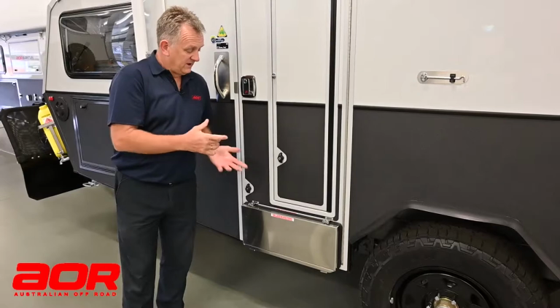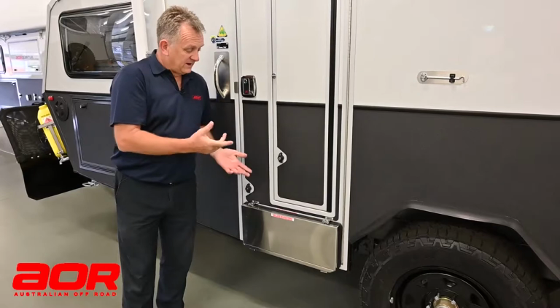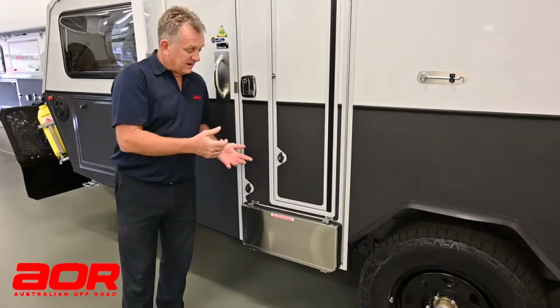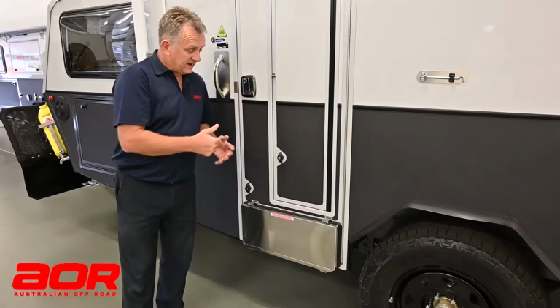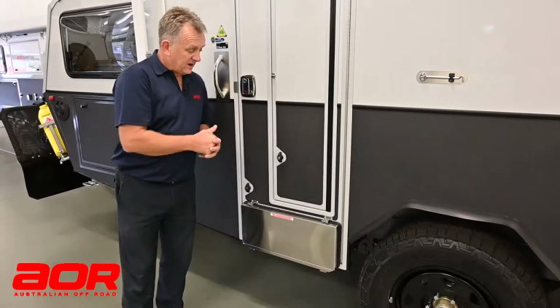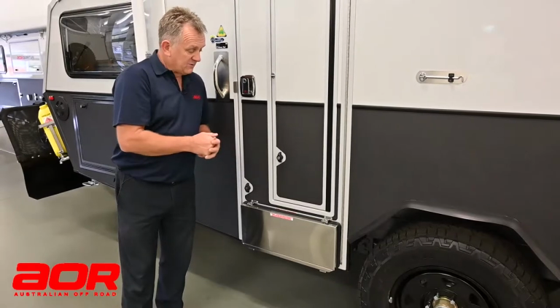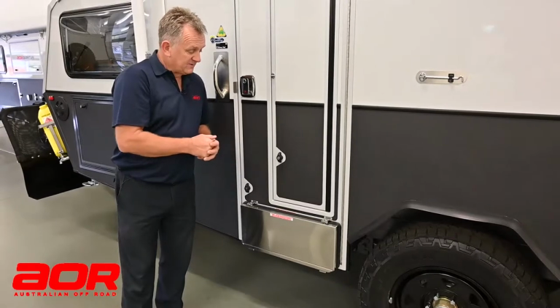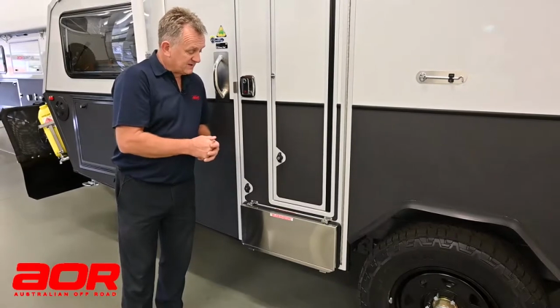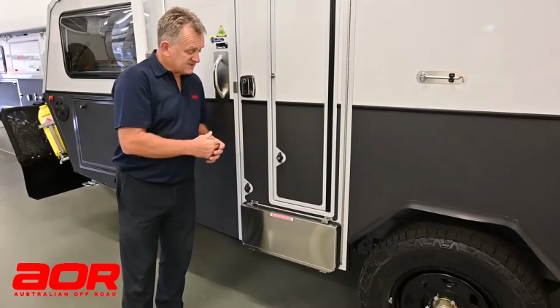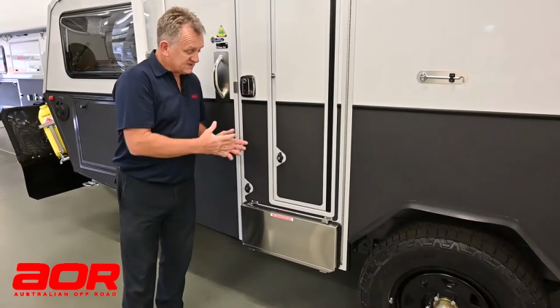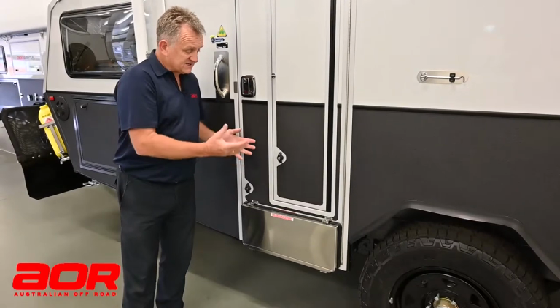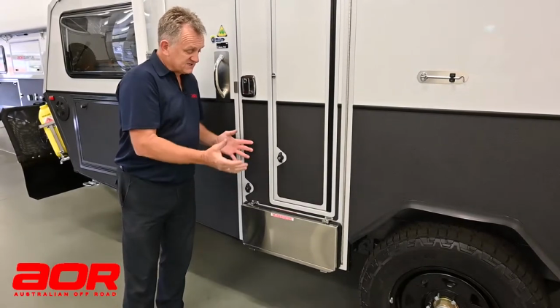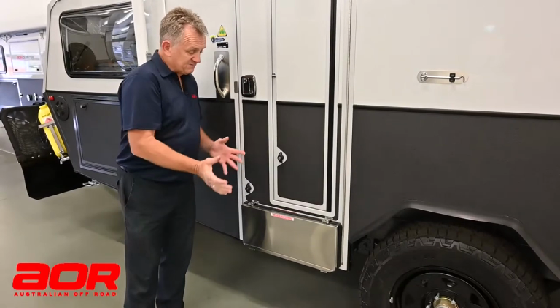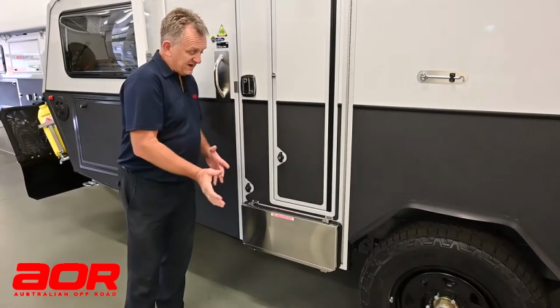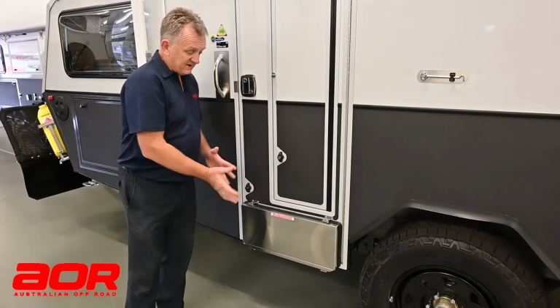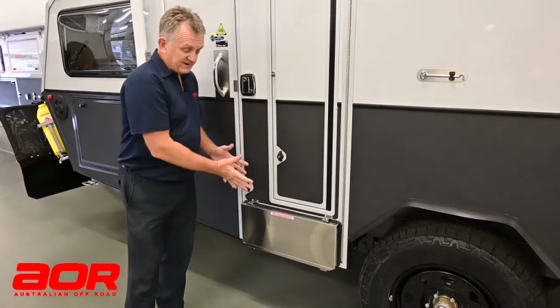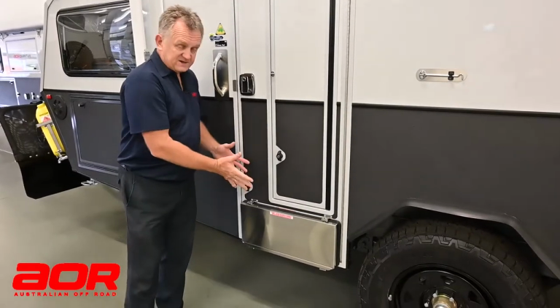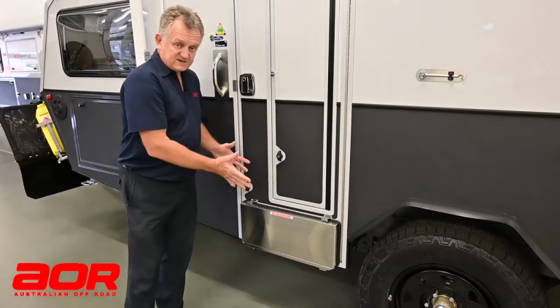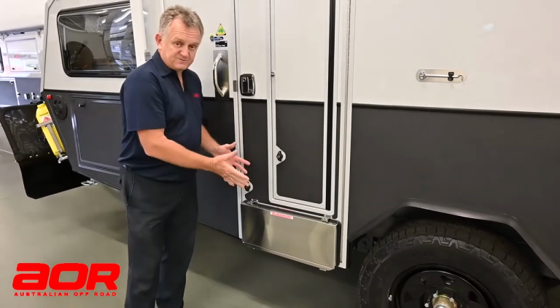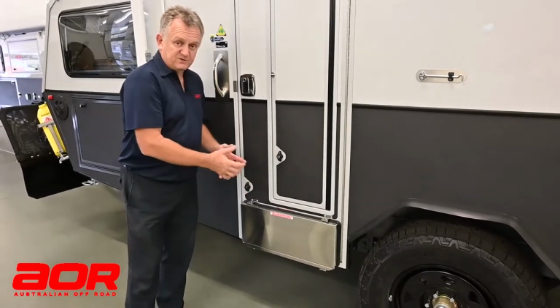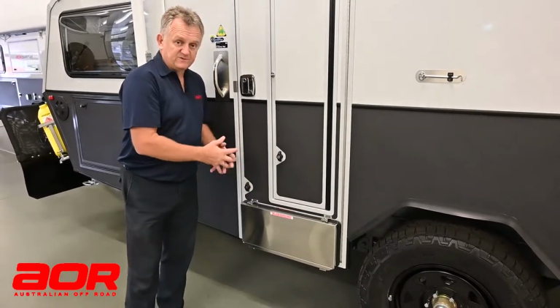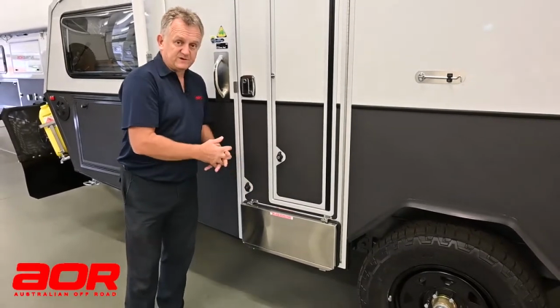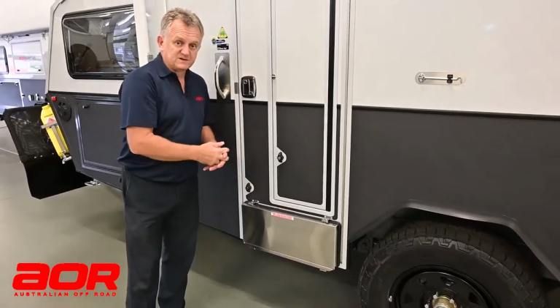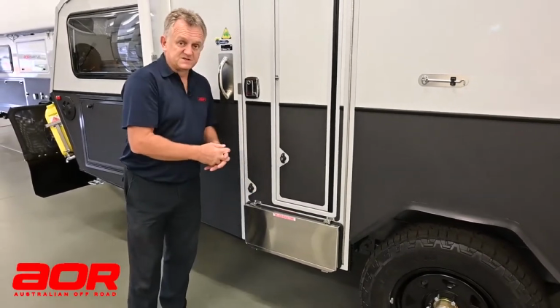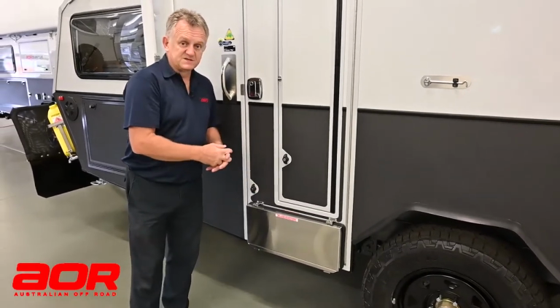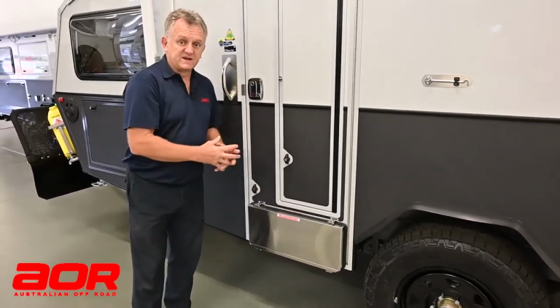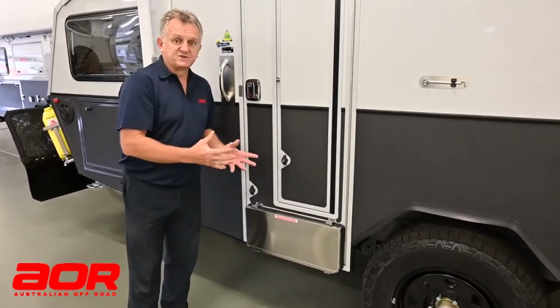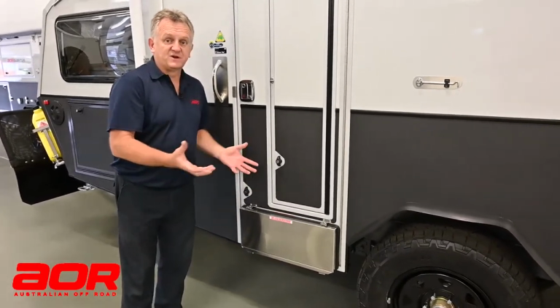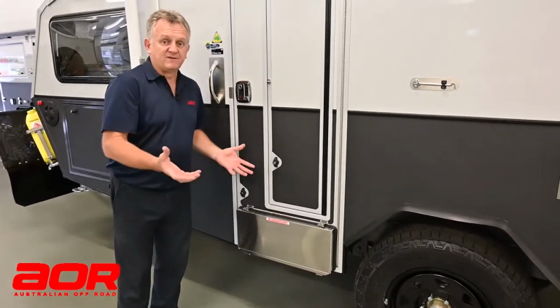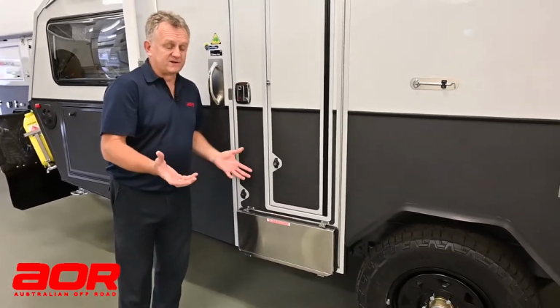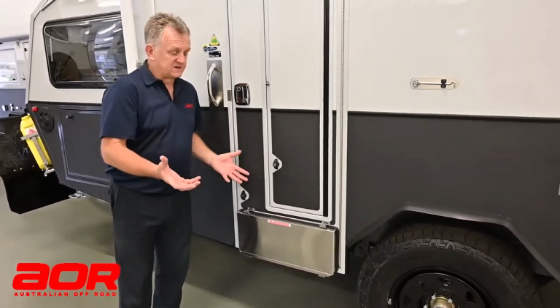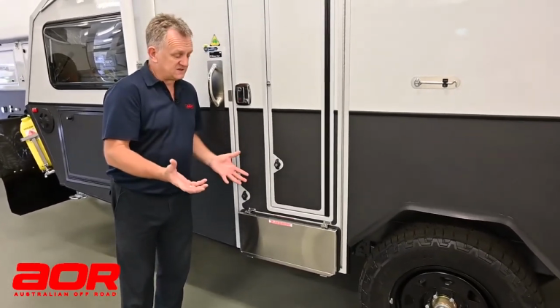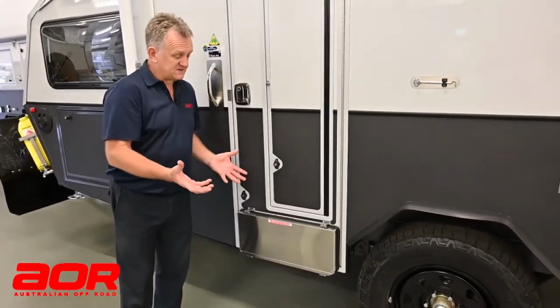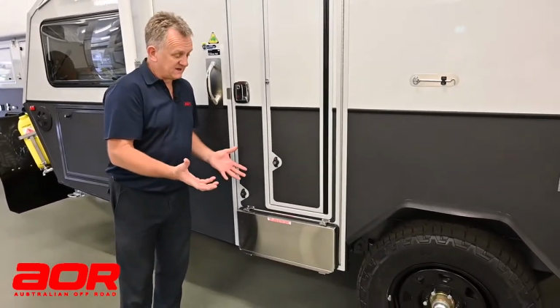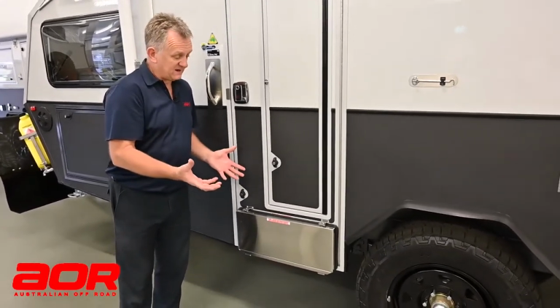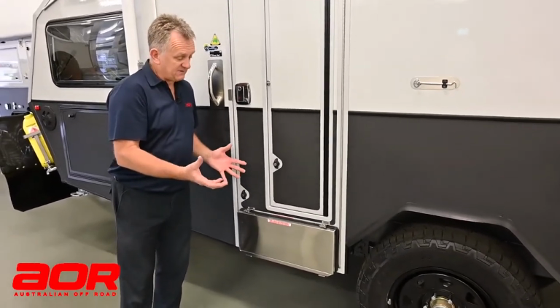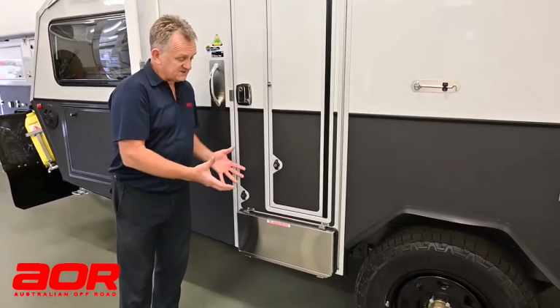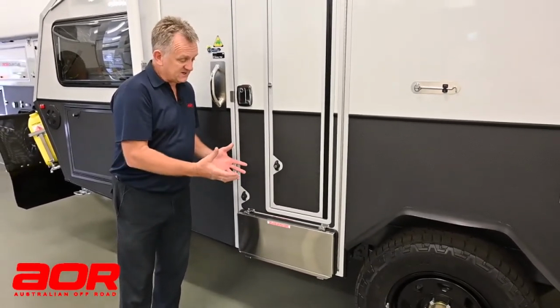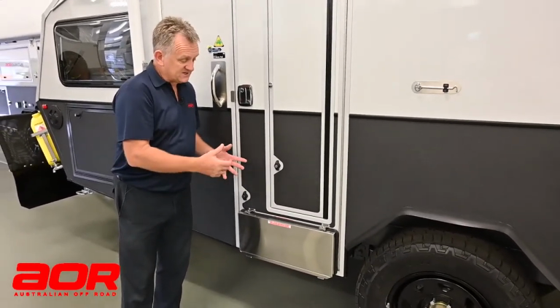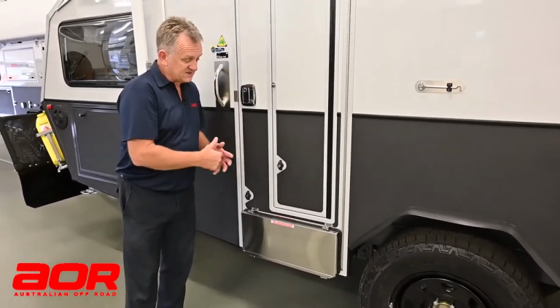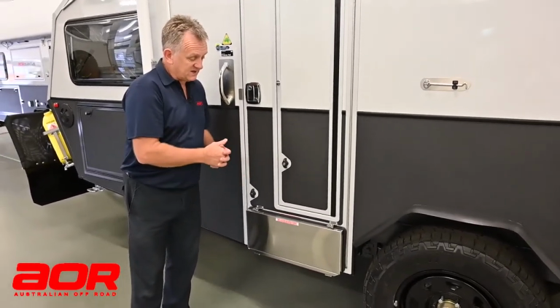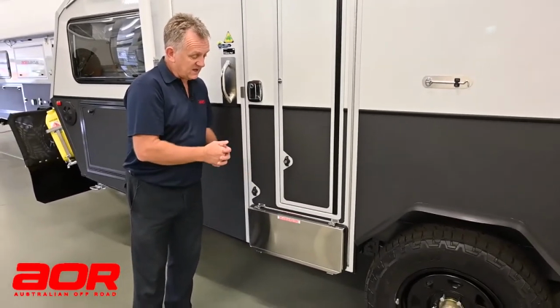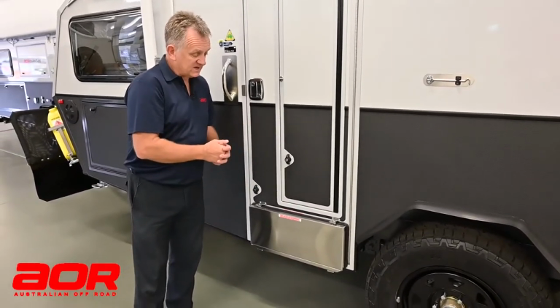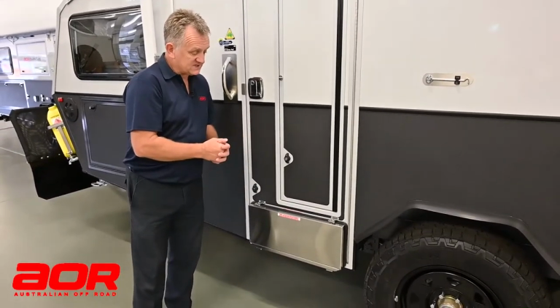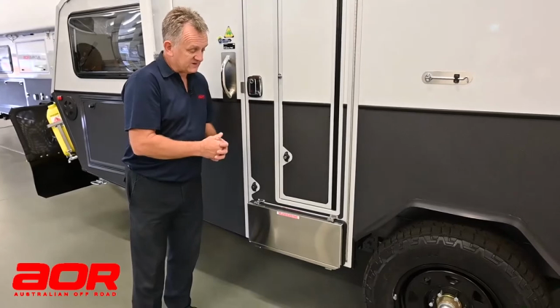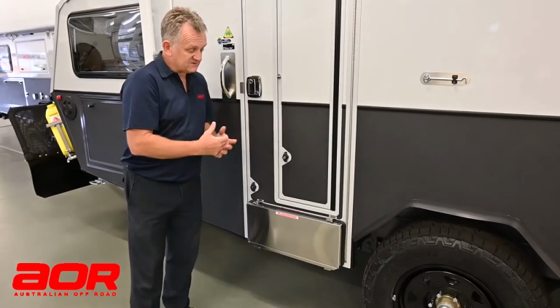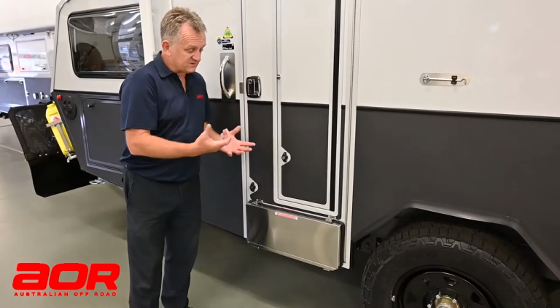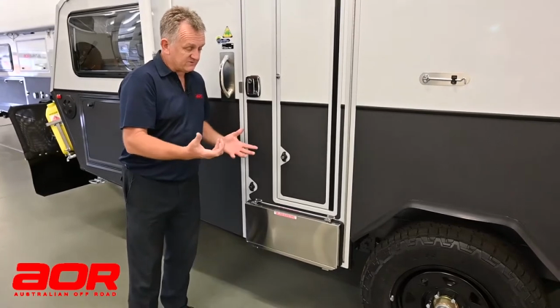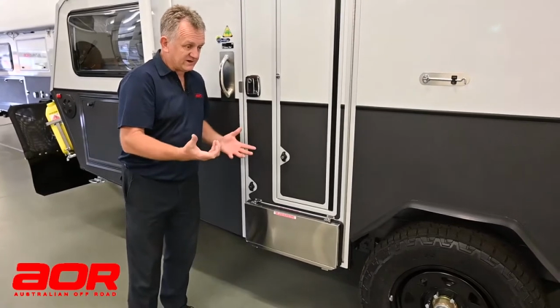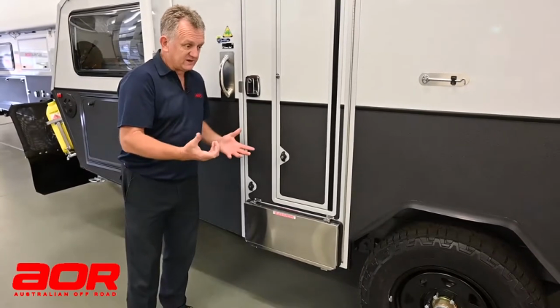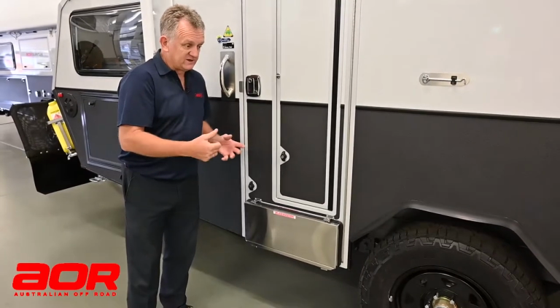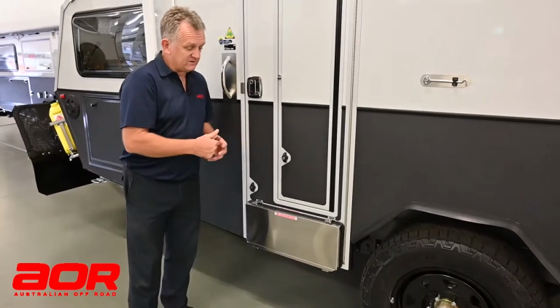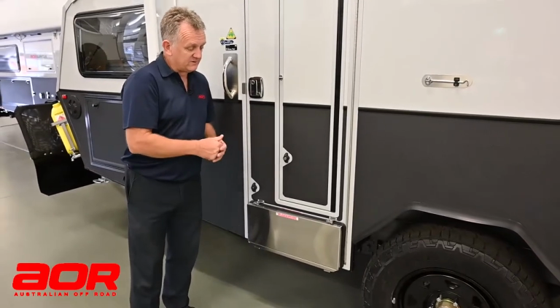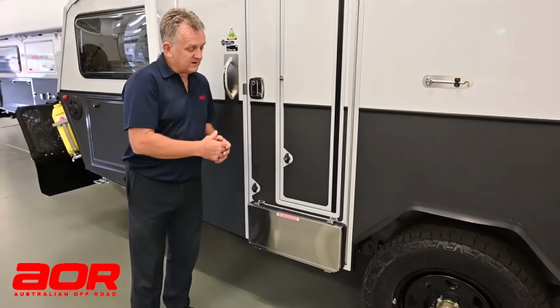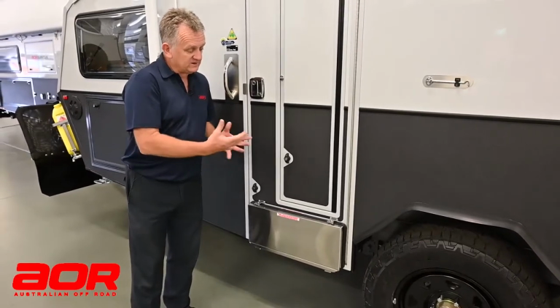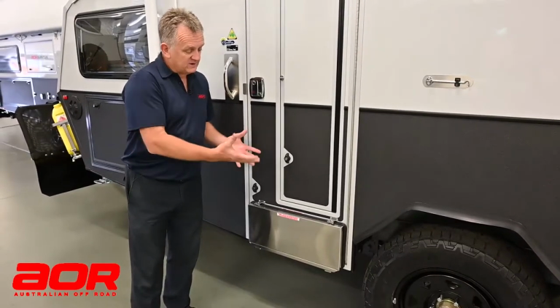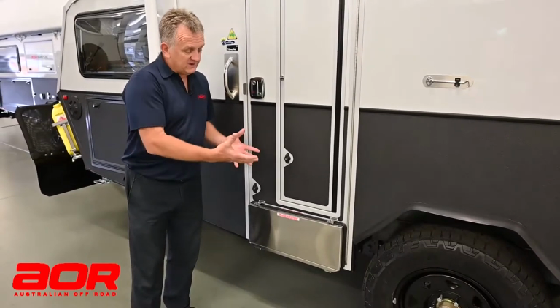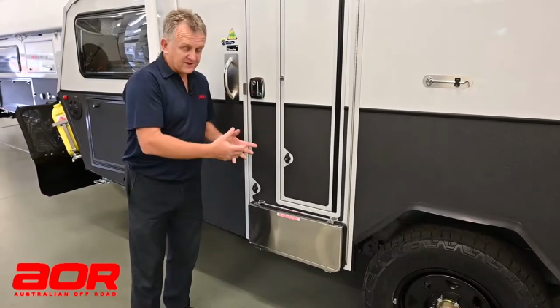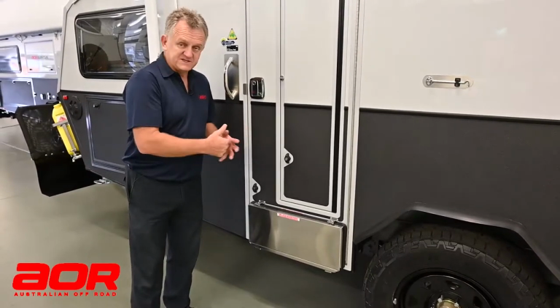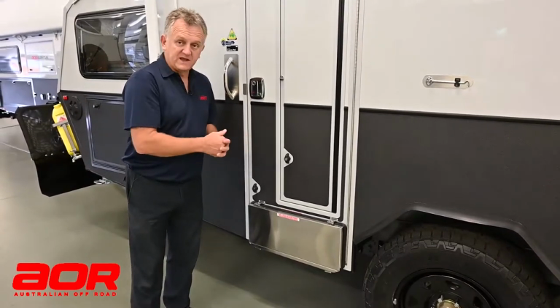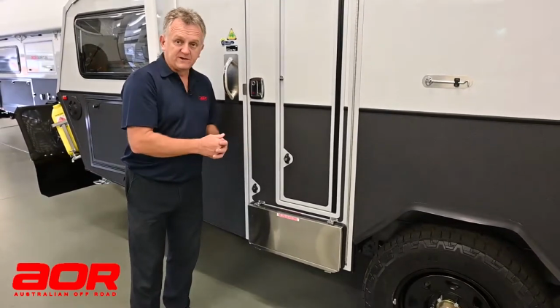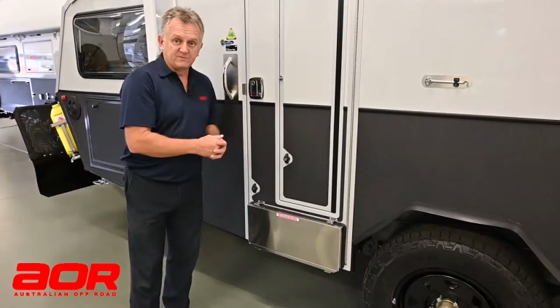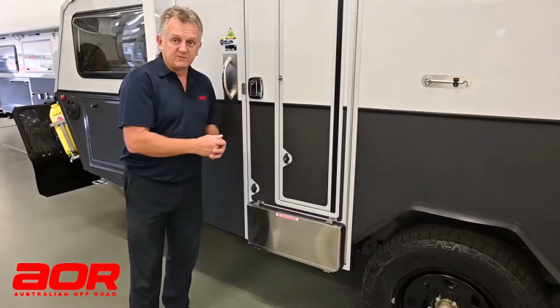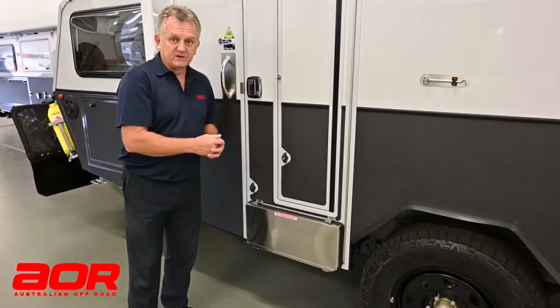Now to open this — this is part of our dust proofing. This is our travelling setup as it is right now. So as we're ready to hit the road, that's how it'll be.